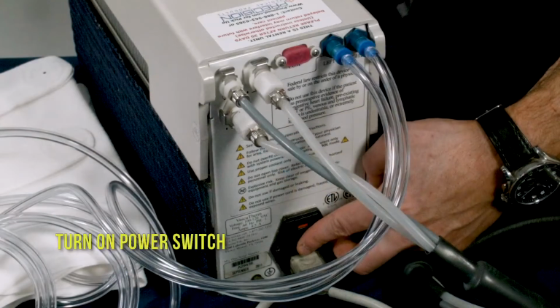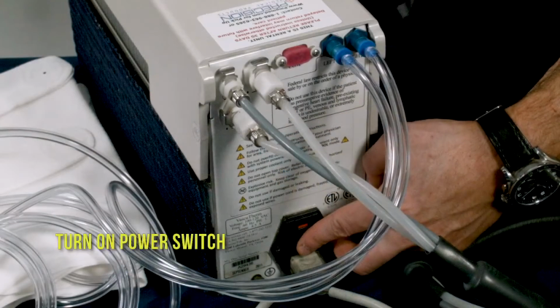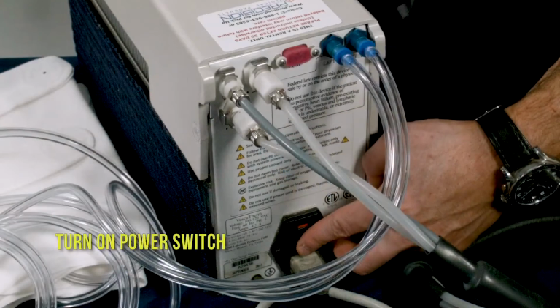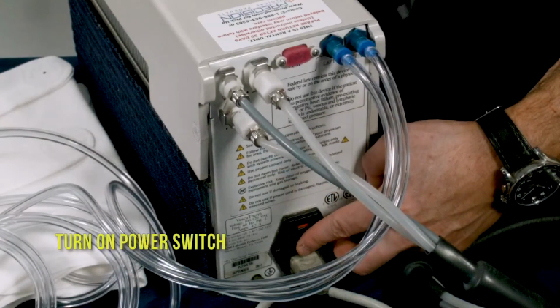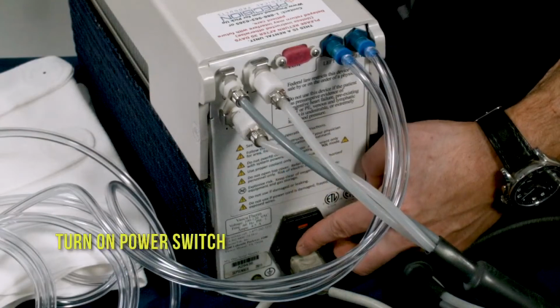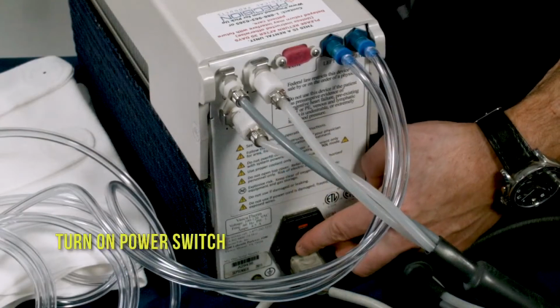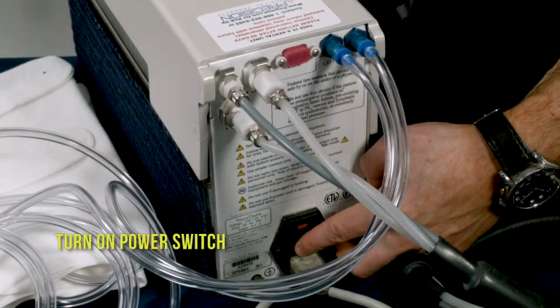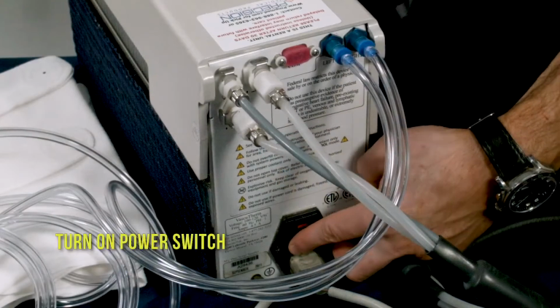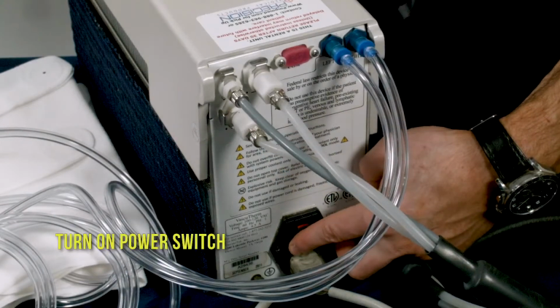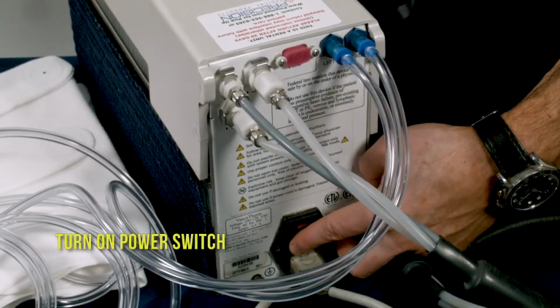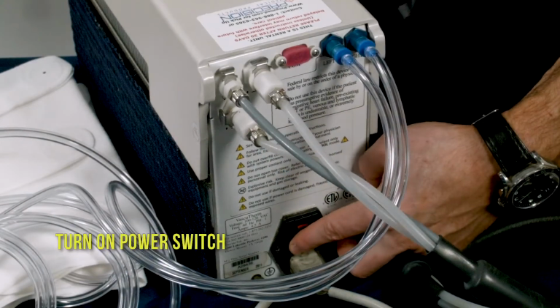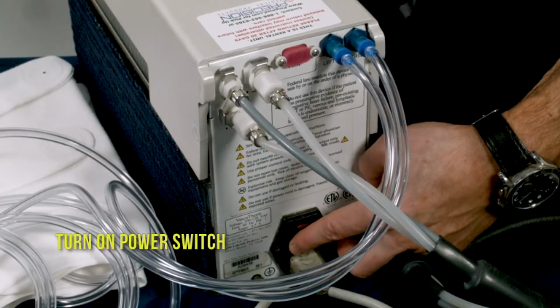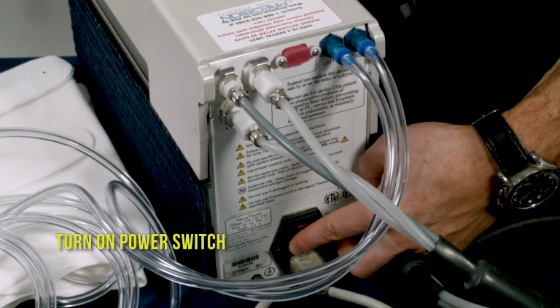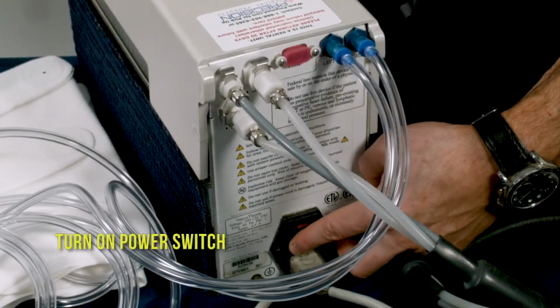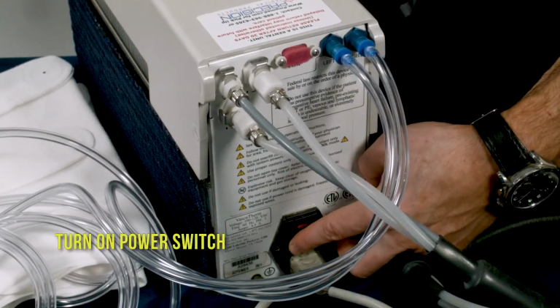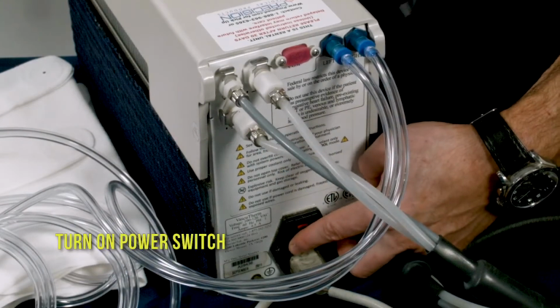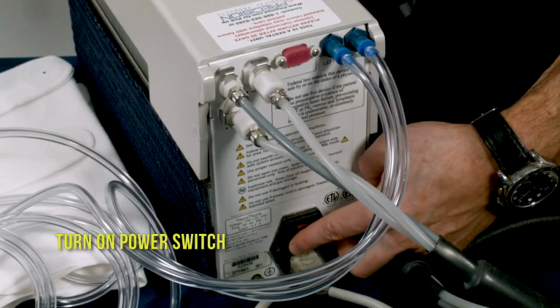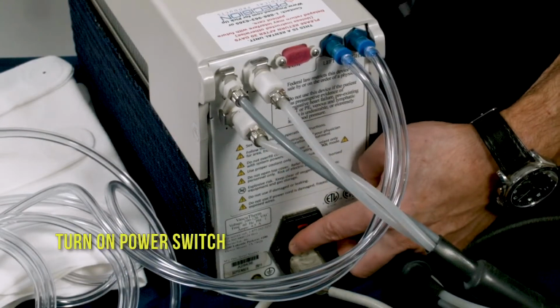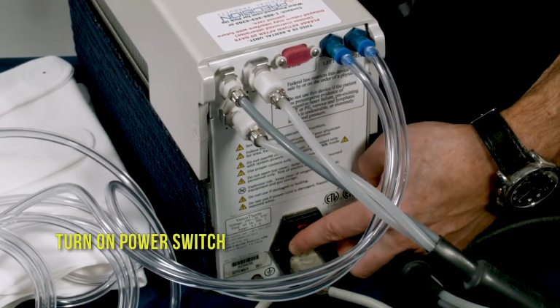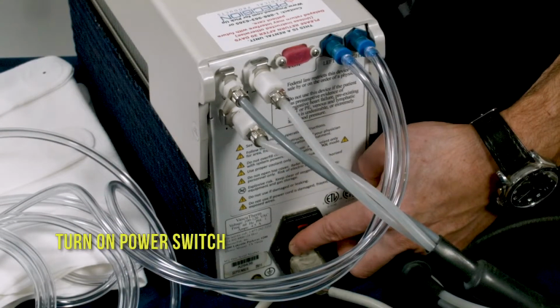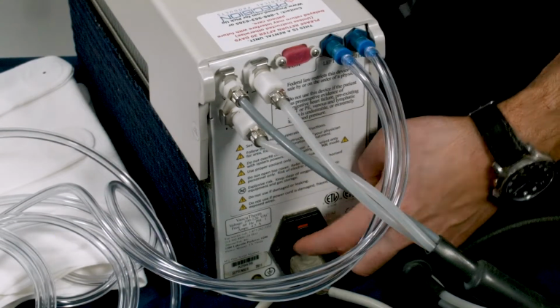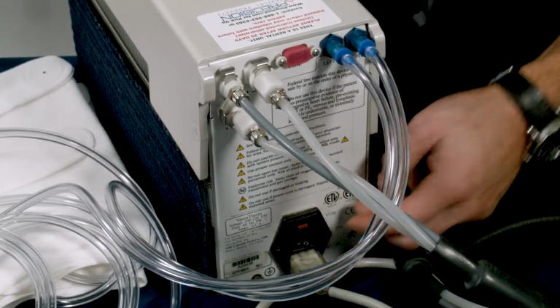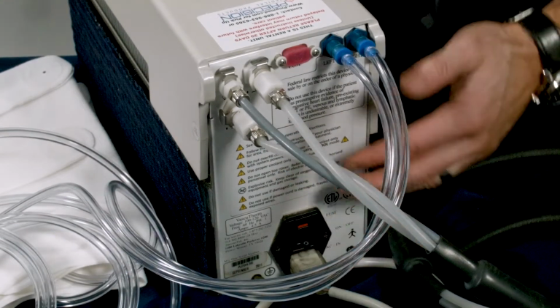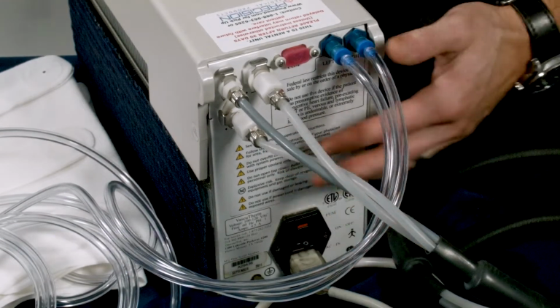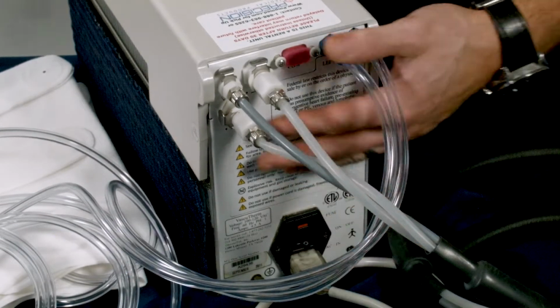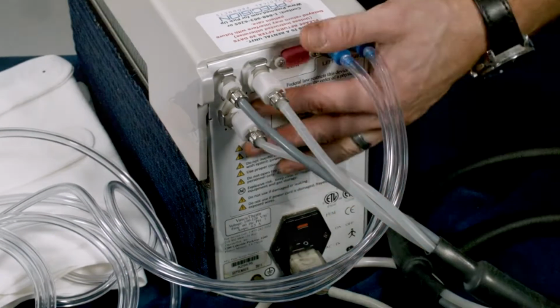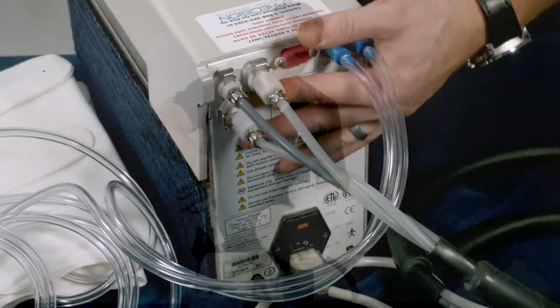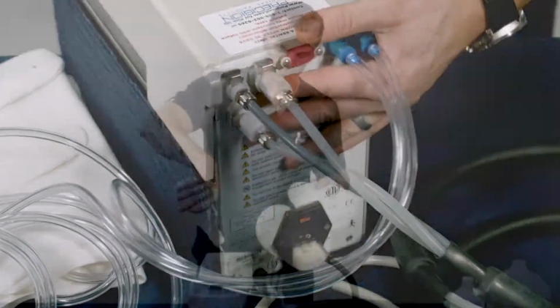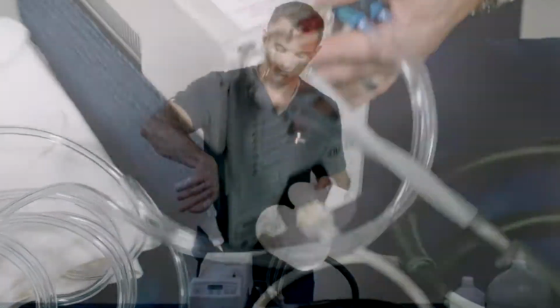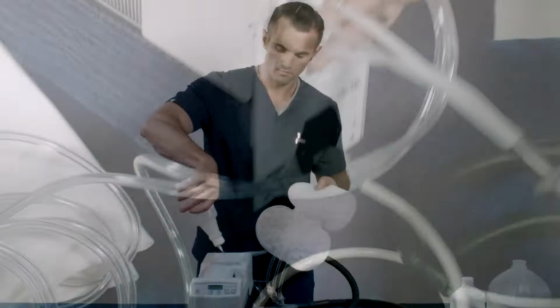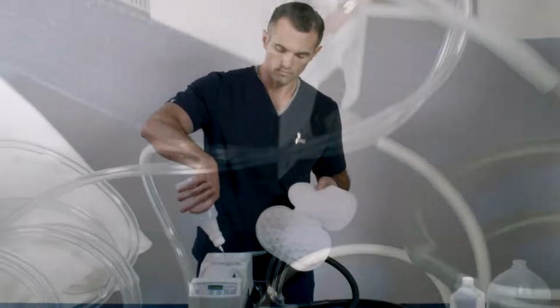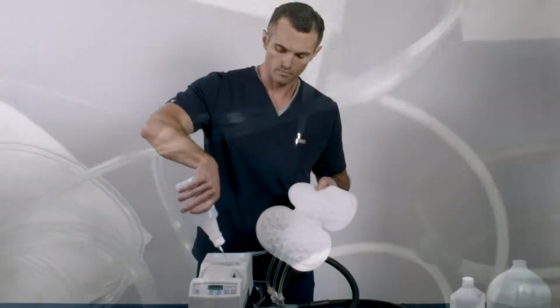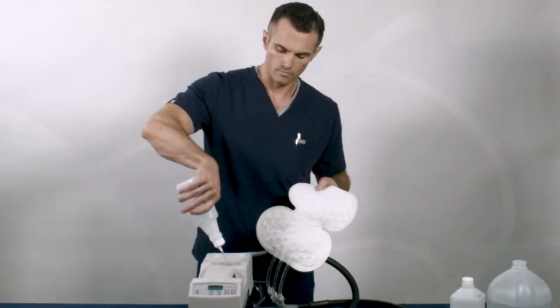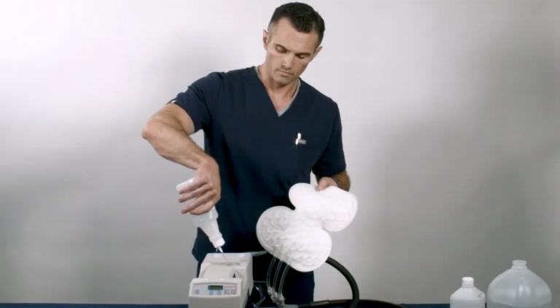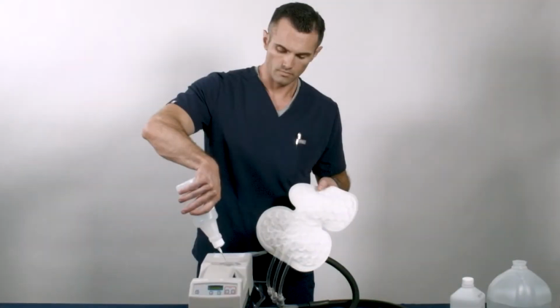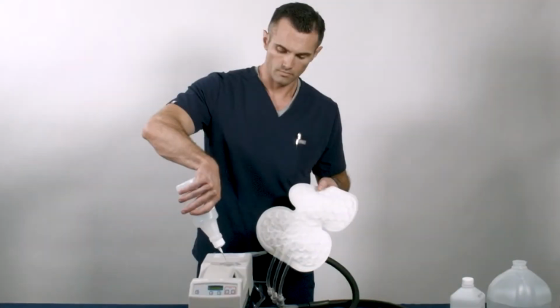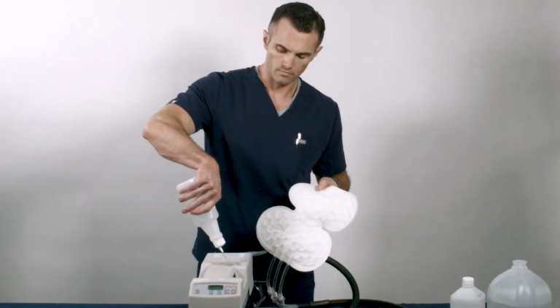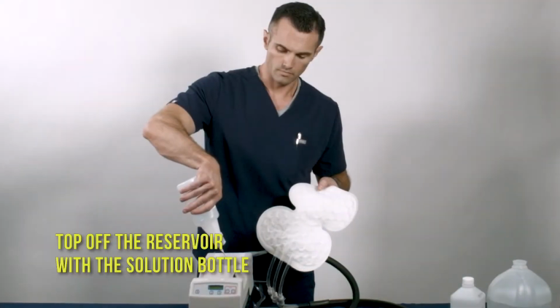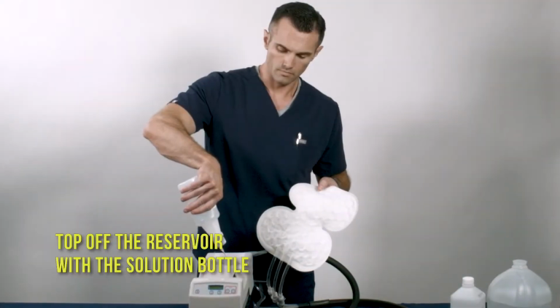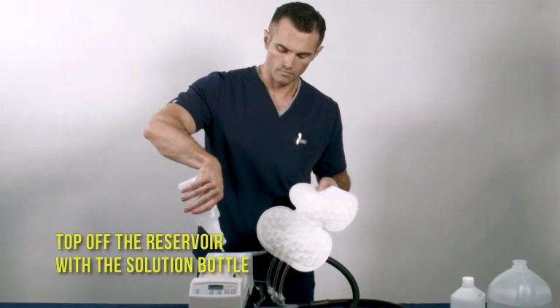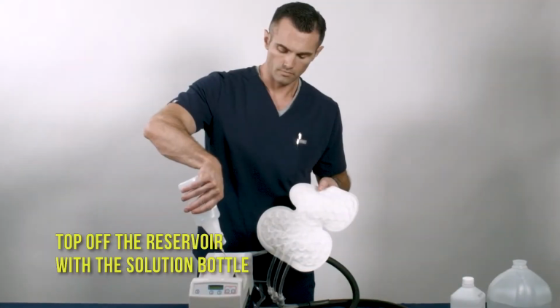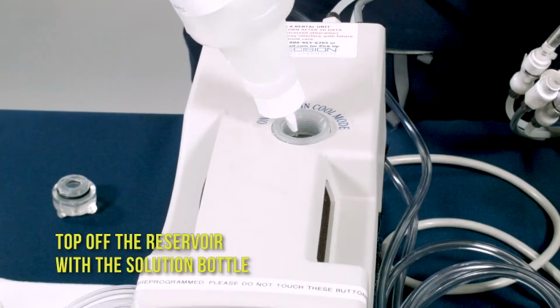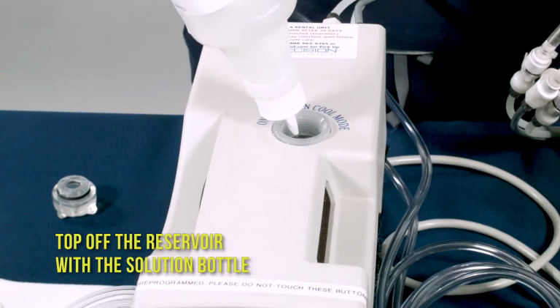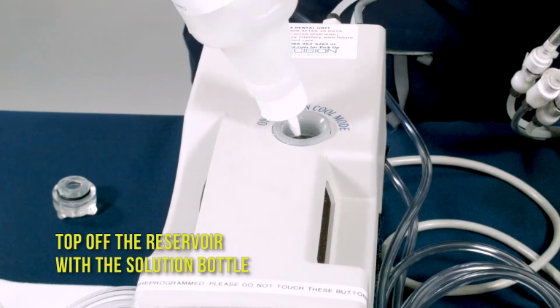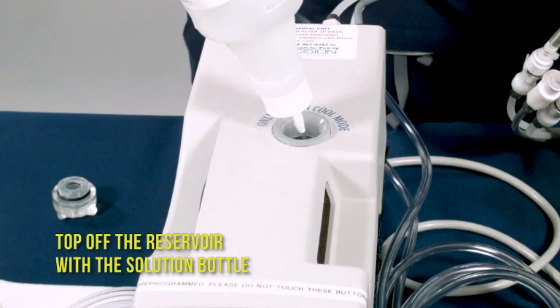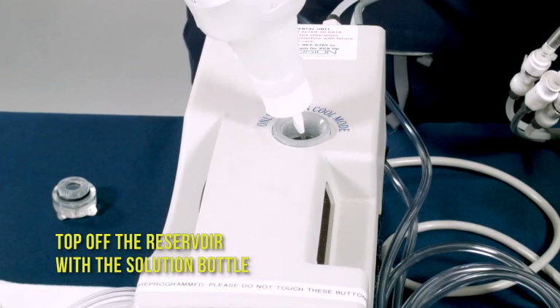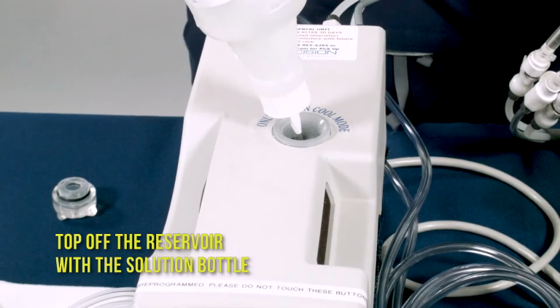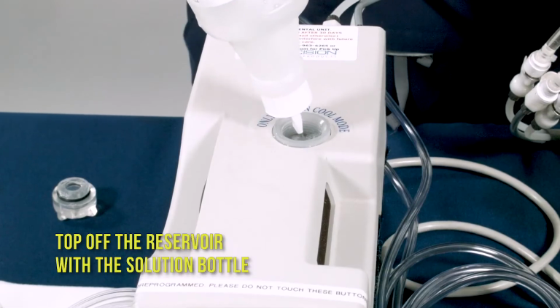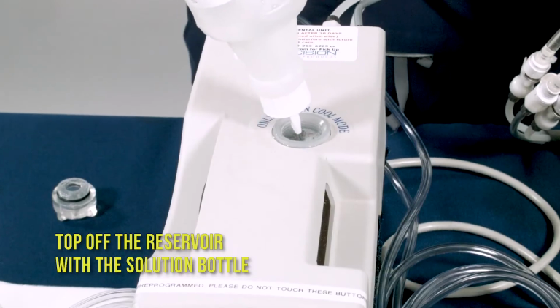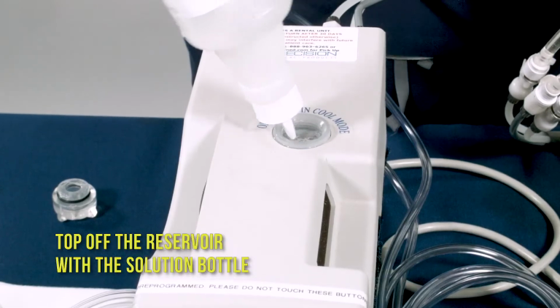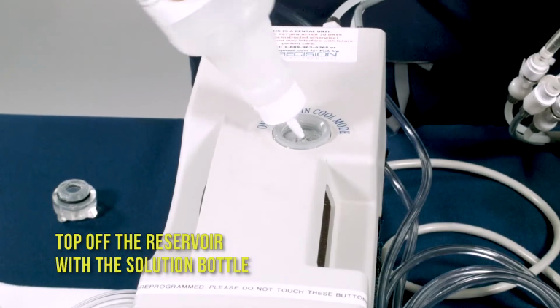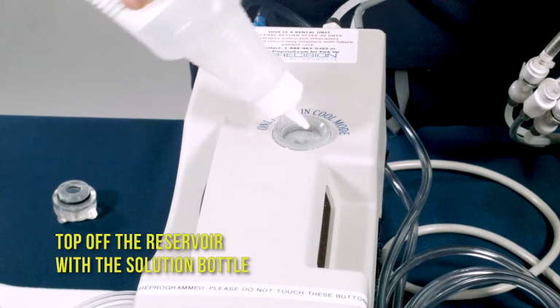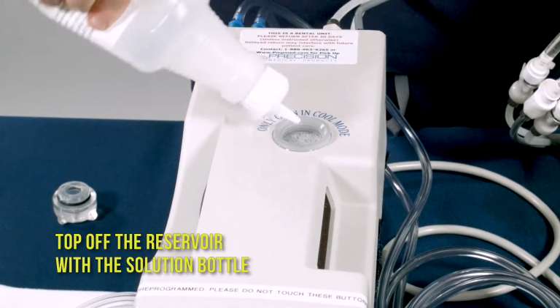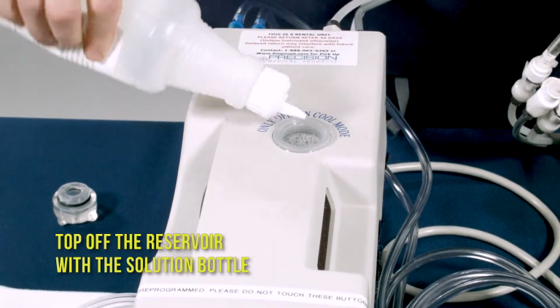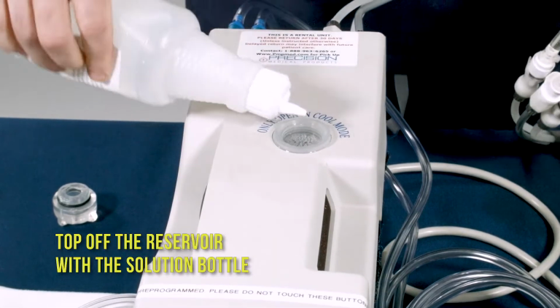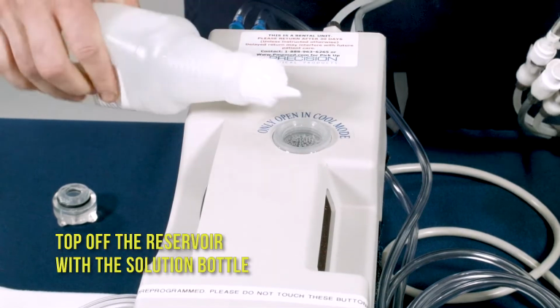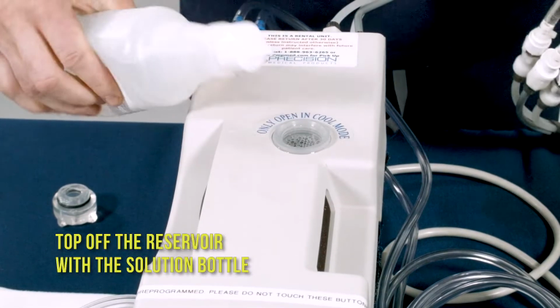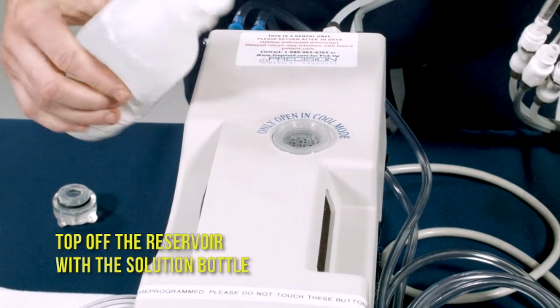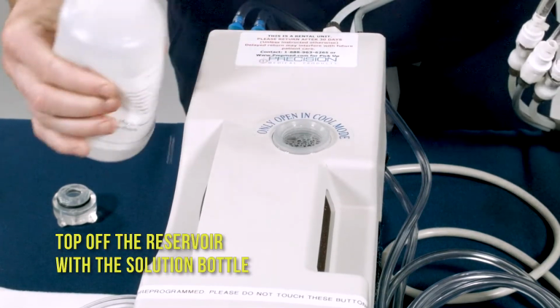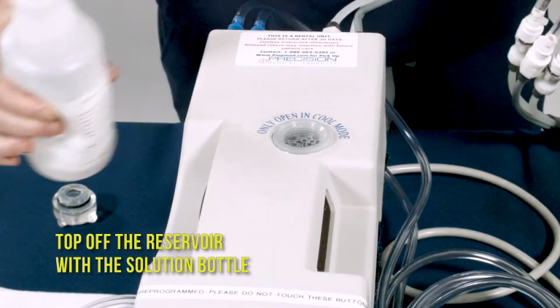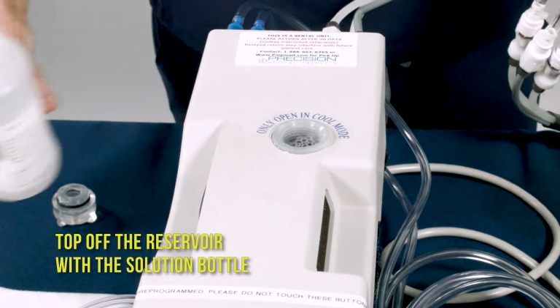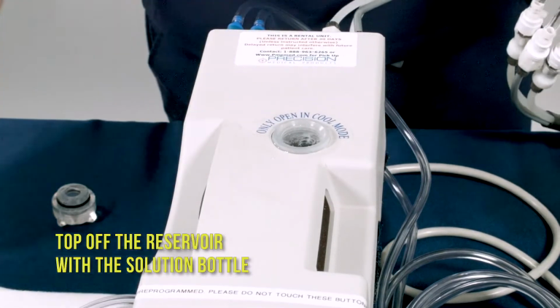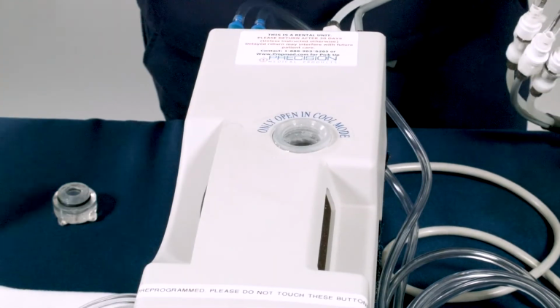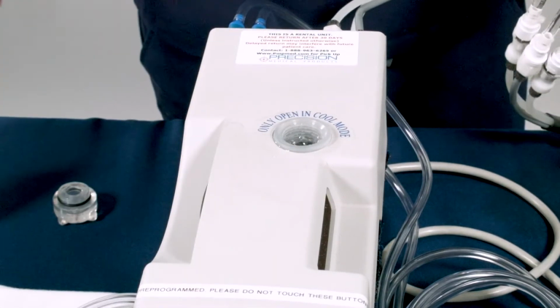Turn on the power switch. Top off the reservoir with the solution bottle.